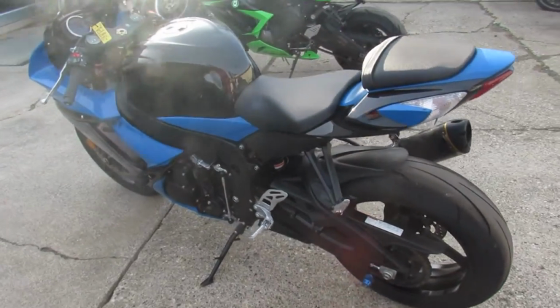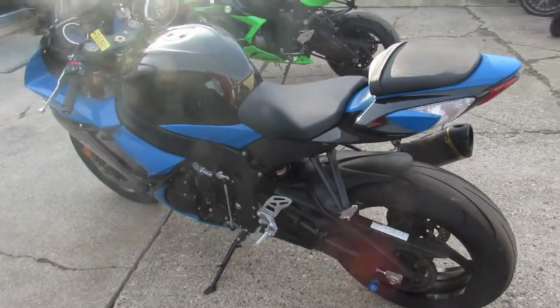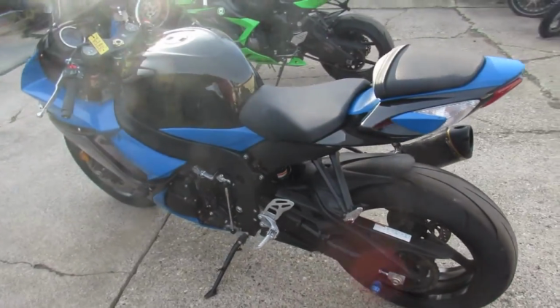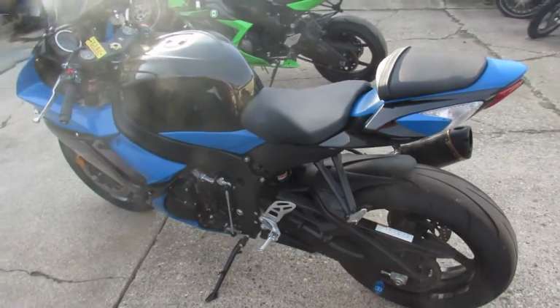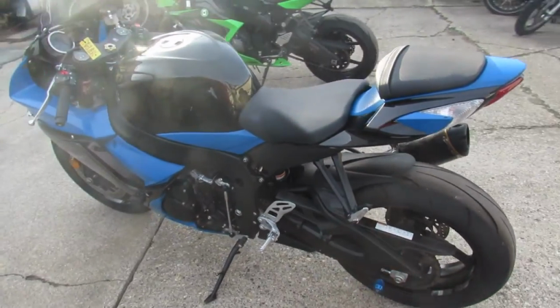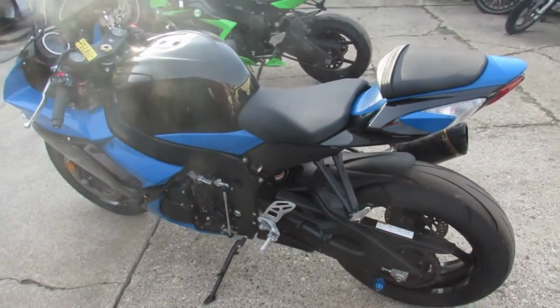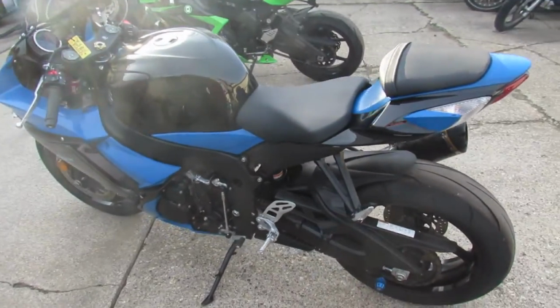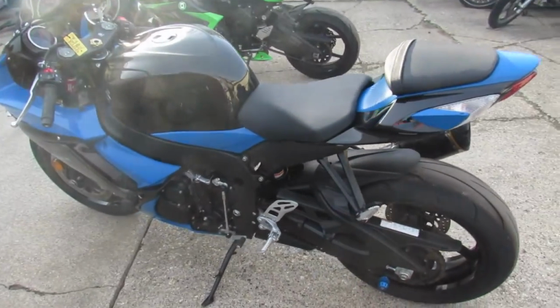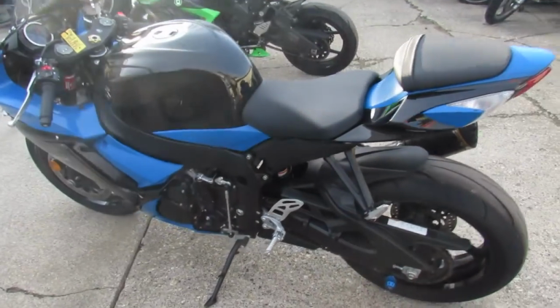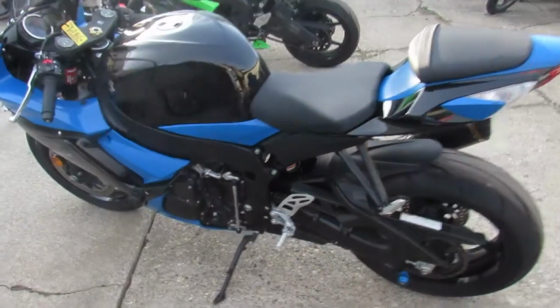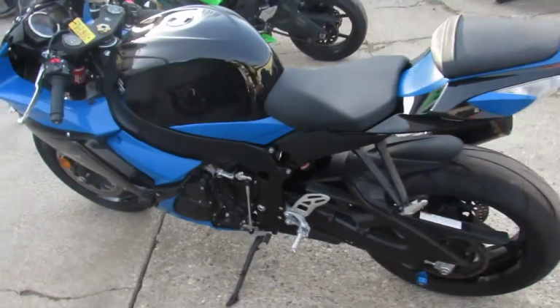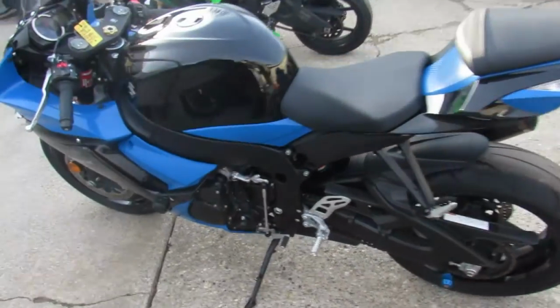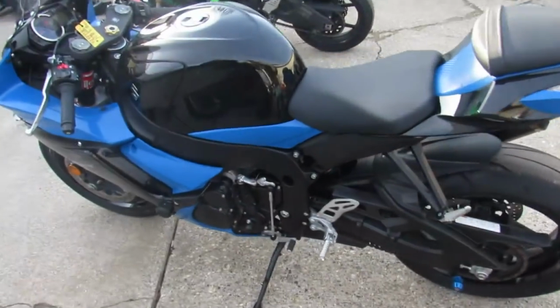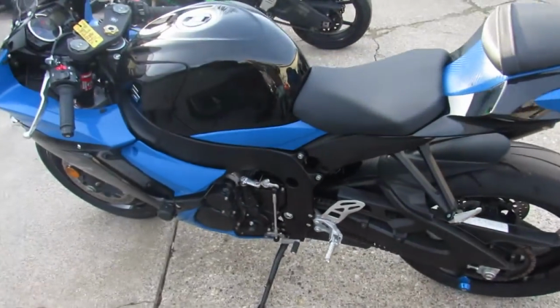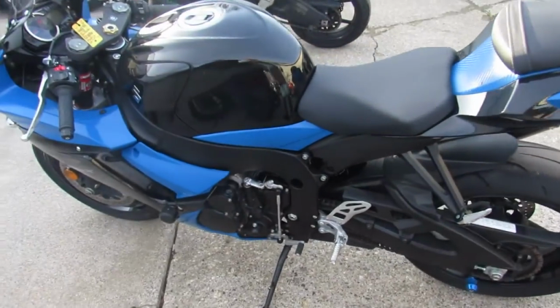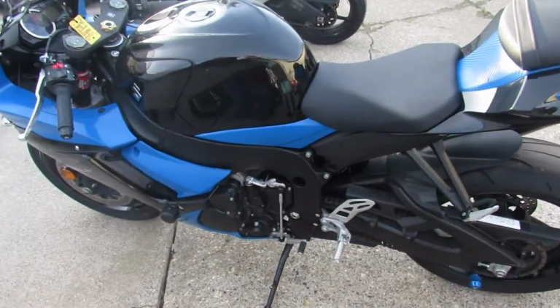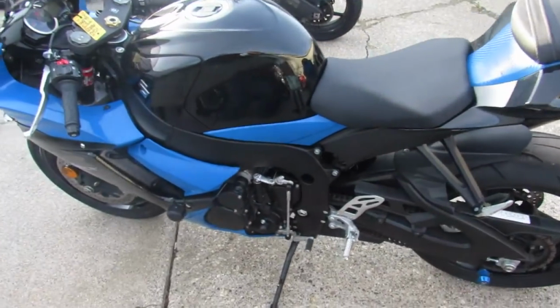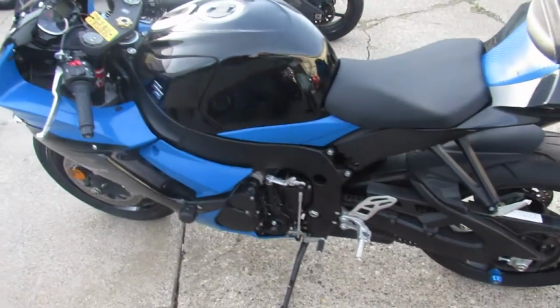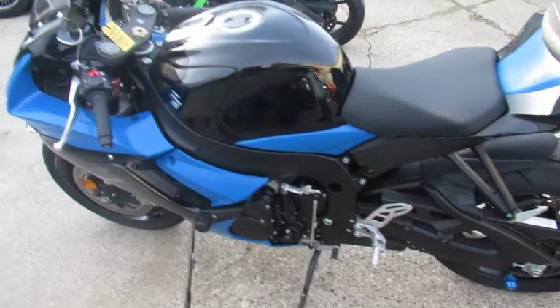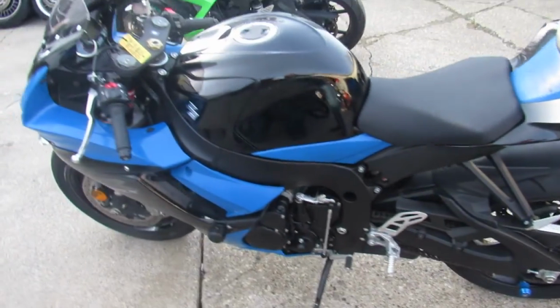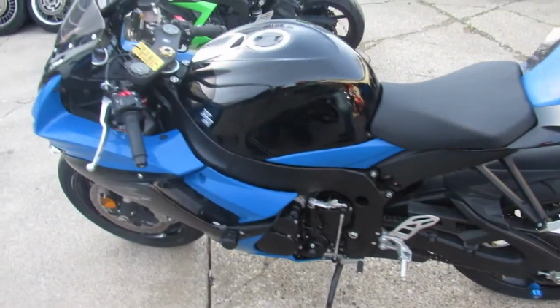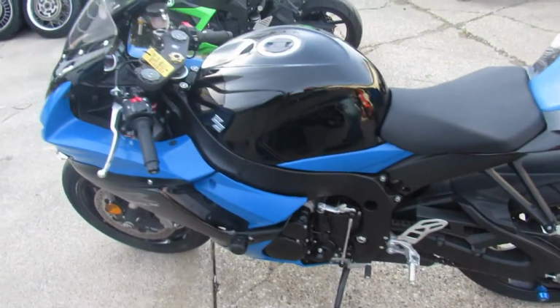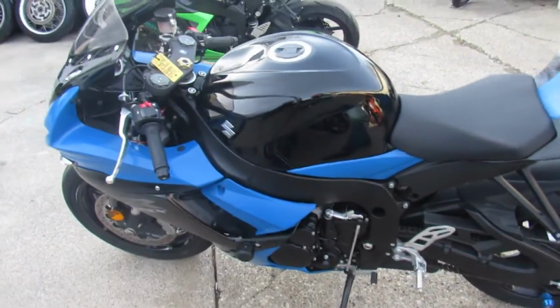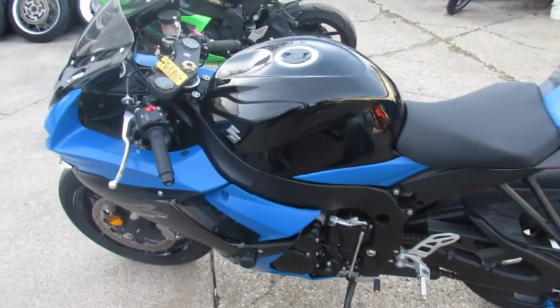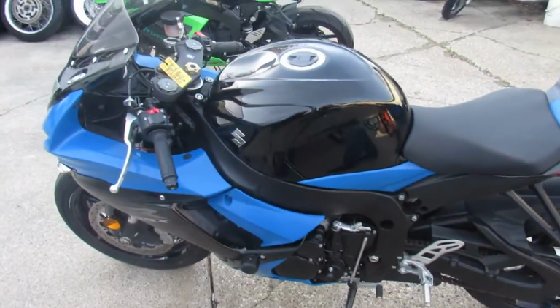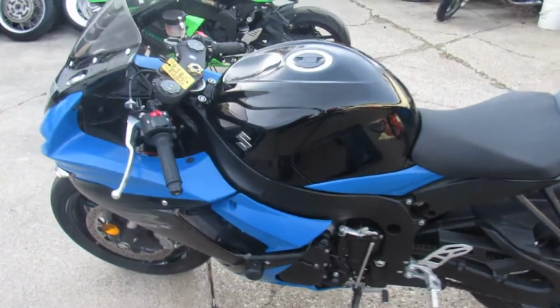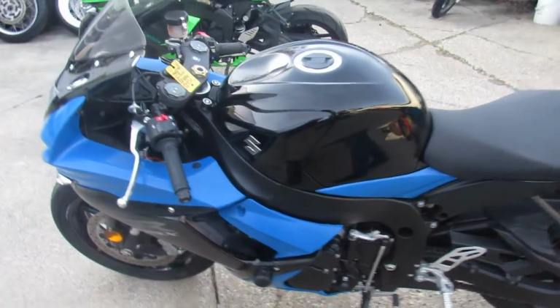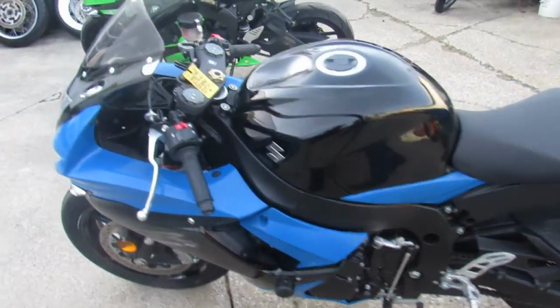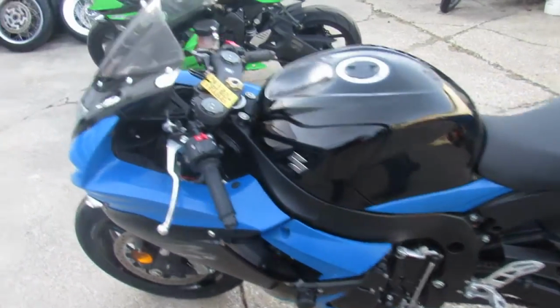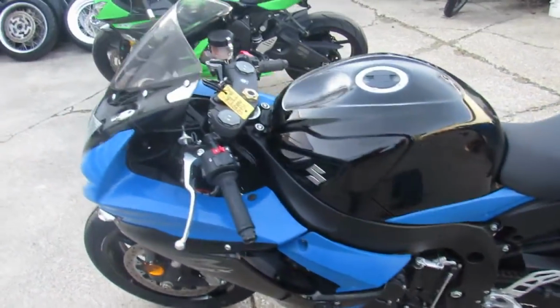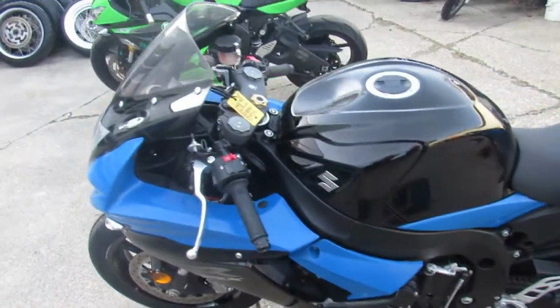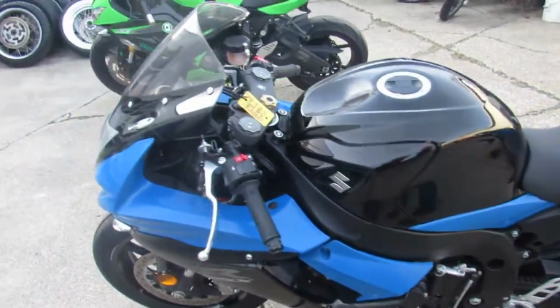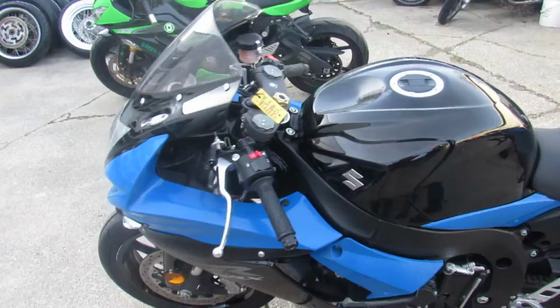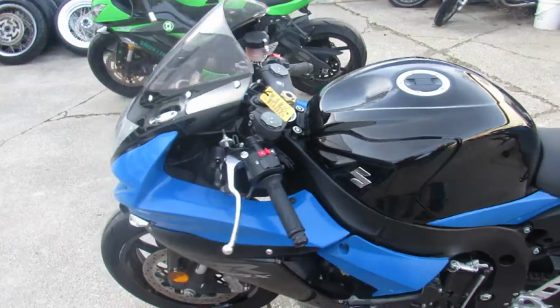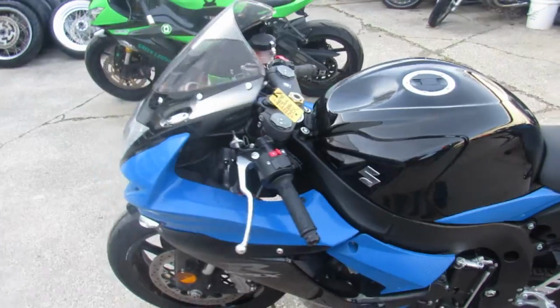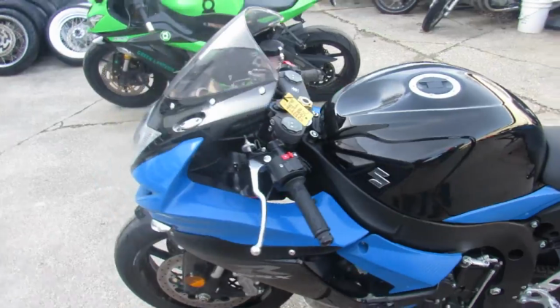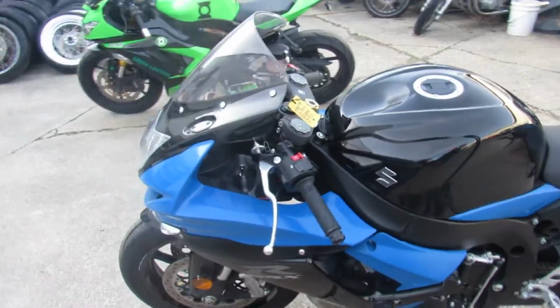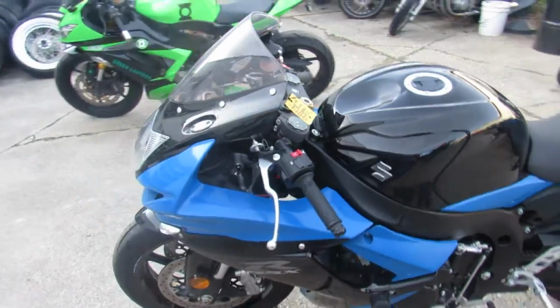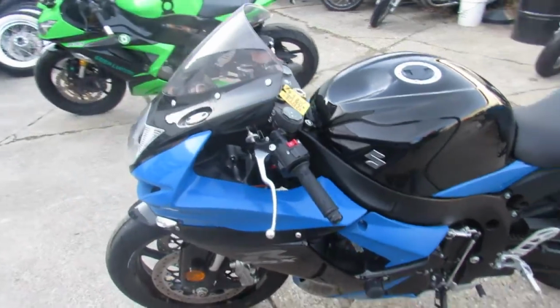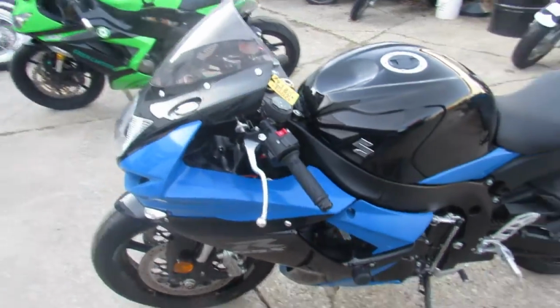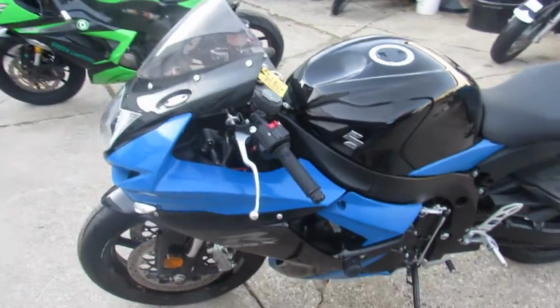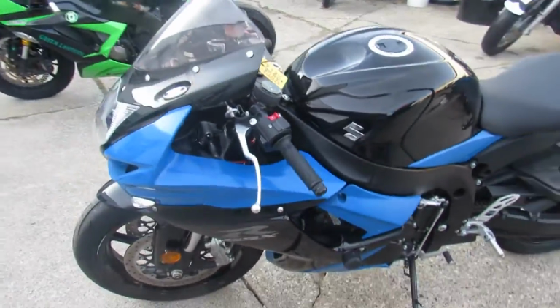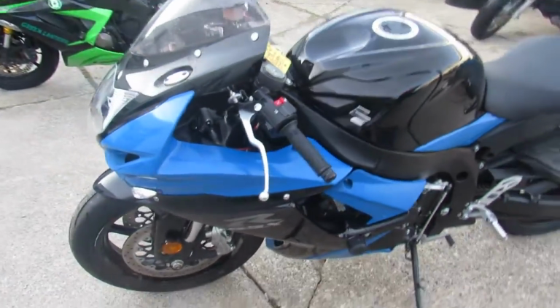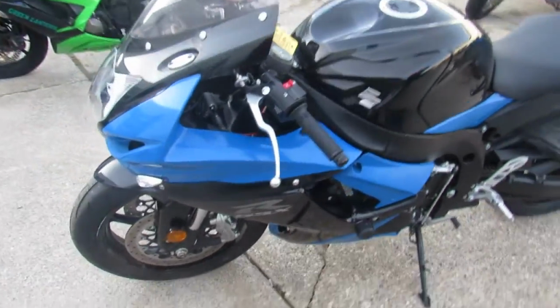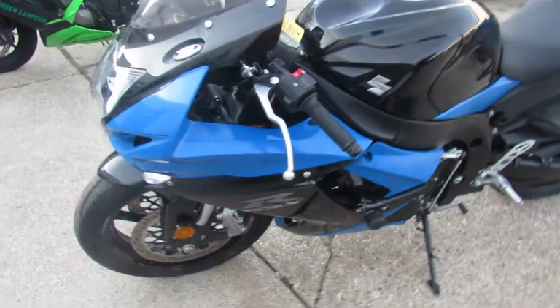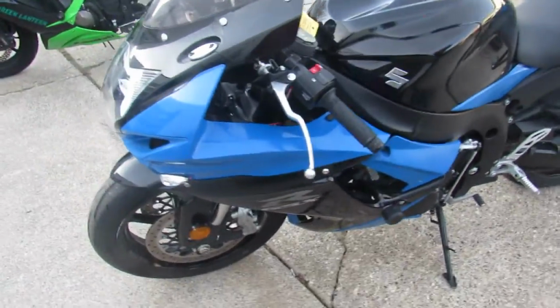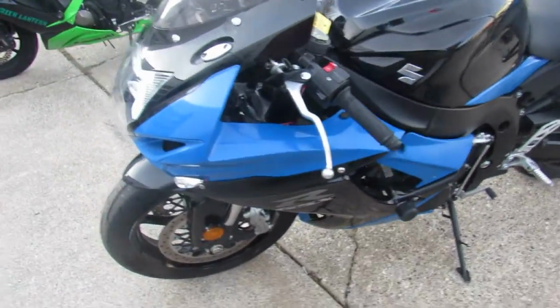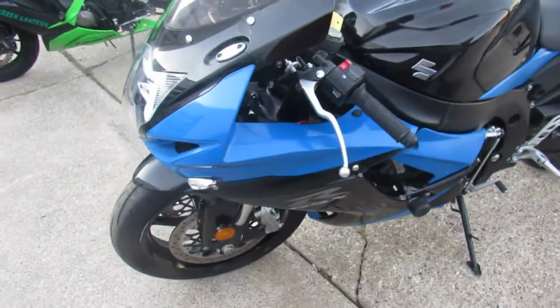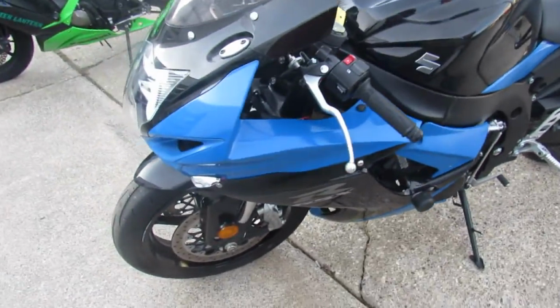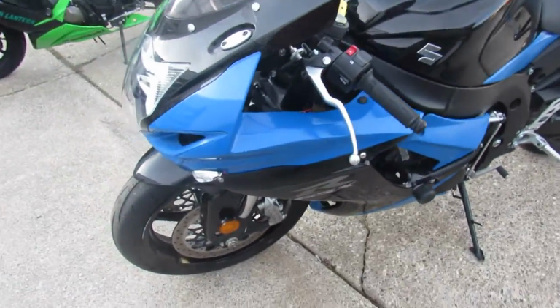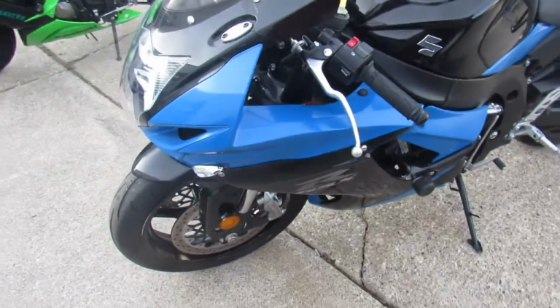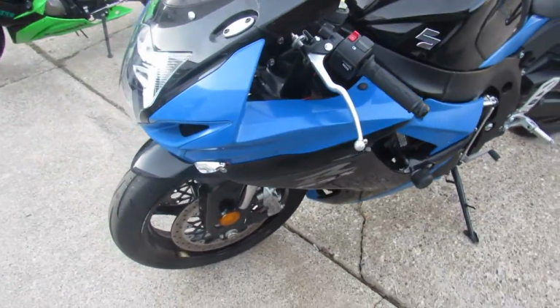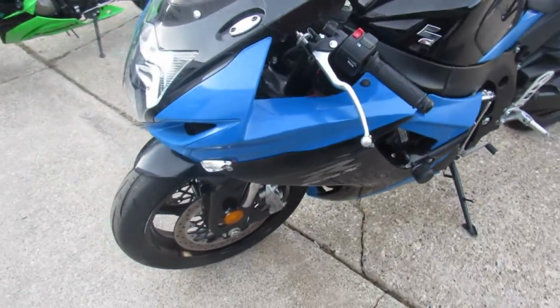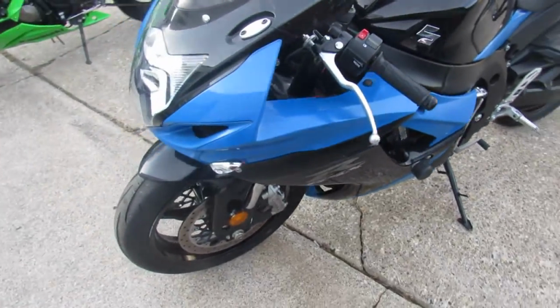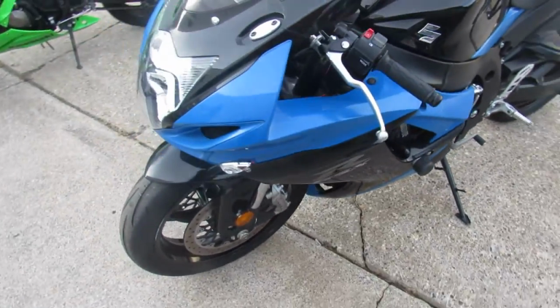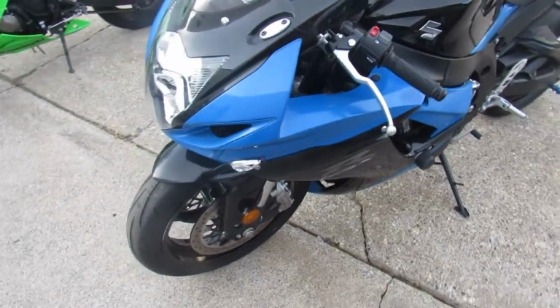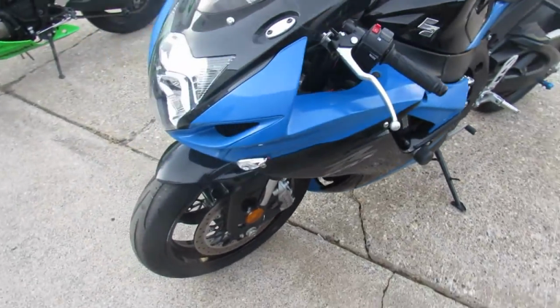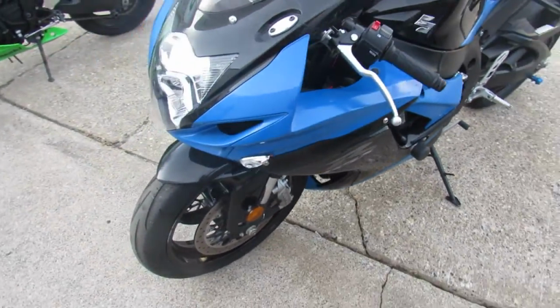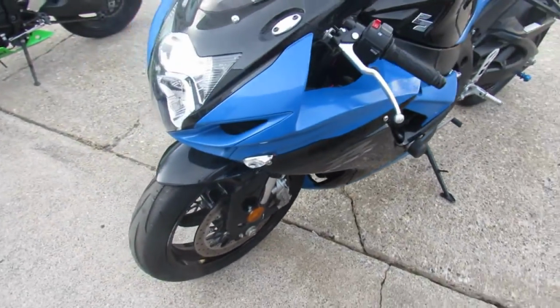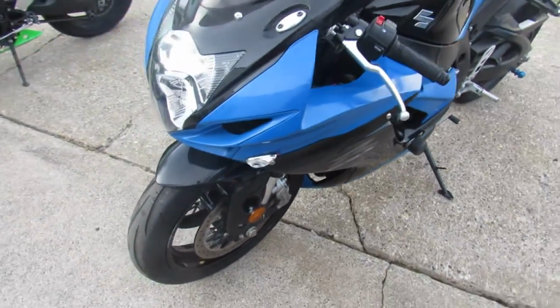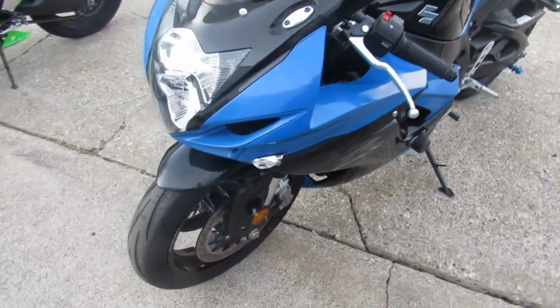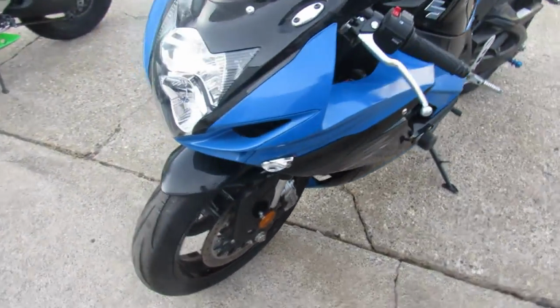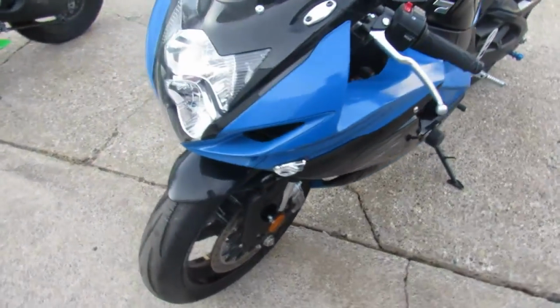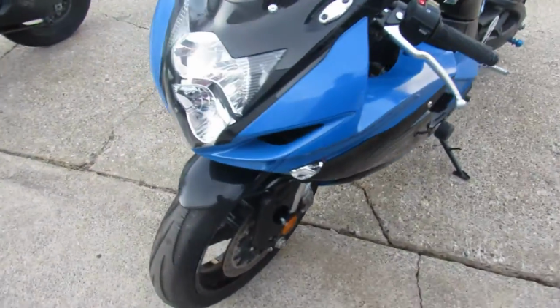I see it's got some aftermarket stuff: a fender eliminator kit and a Two Brothers carbon fiber exhaust, which sounds great on these Gixxers.